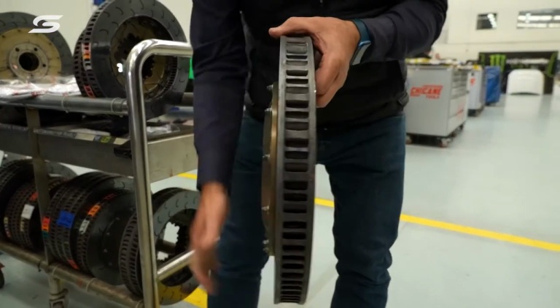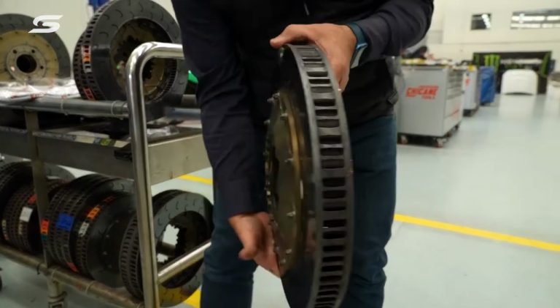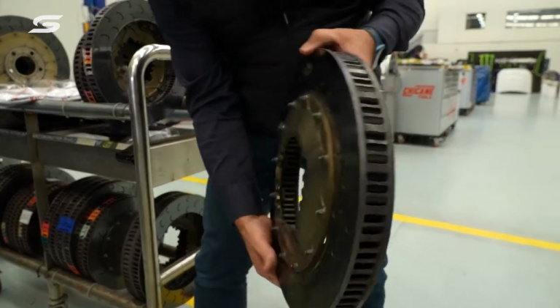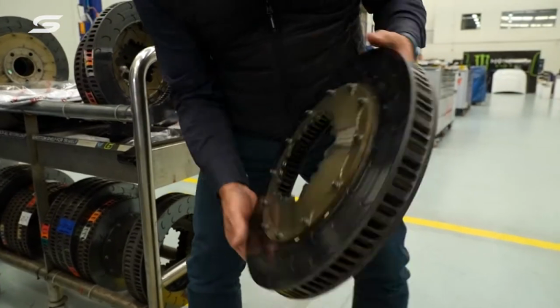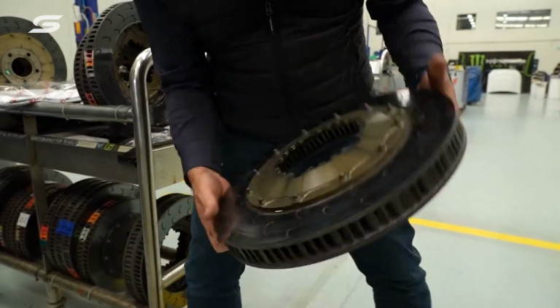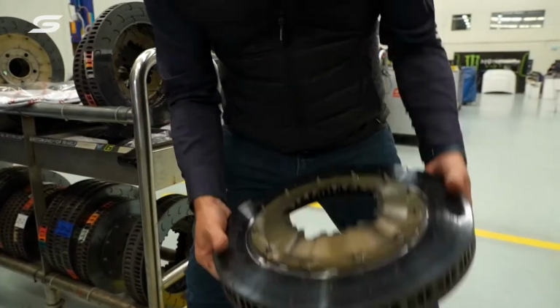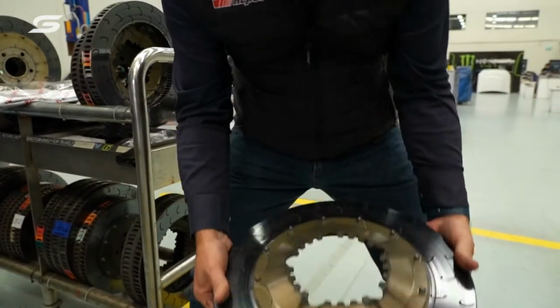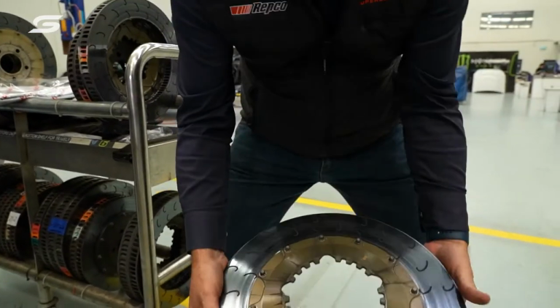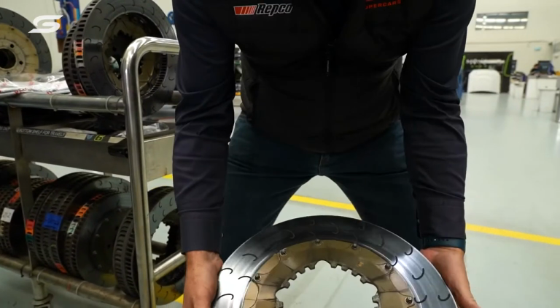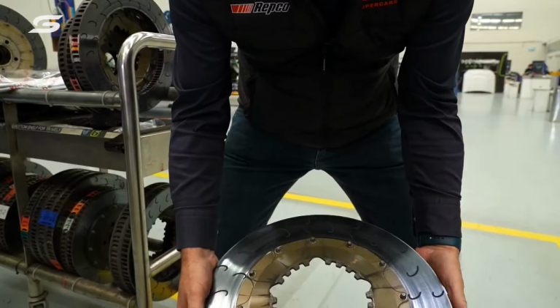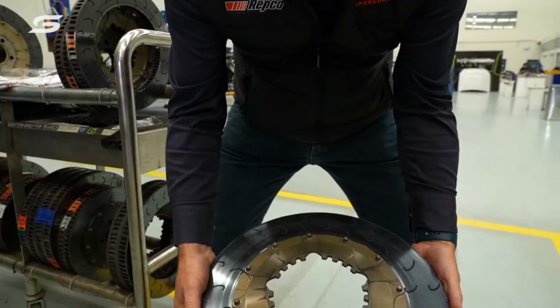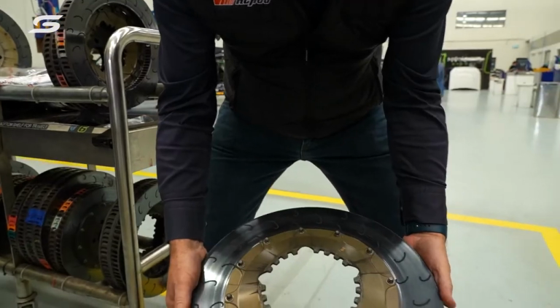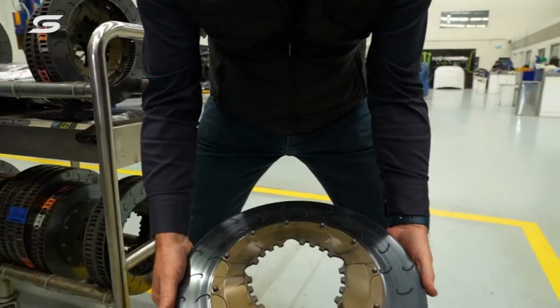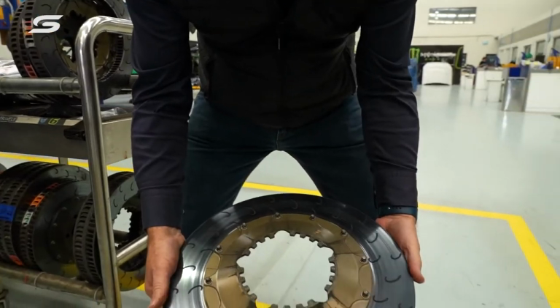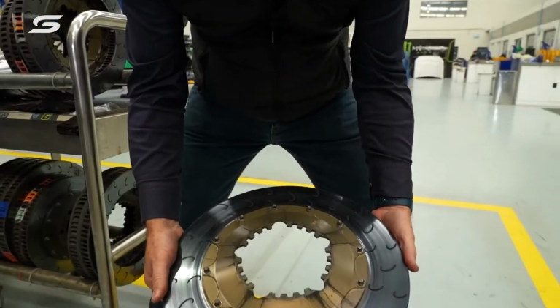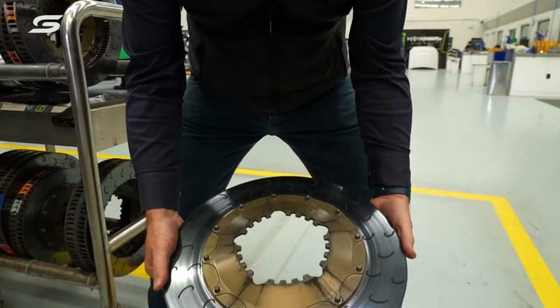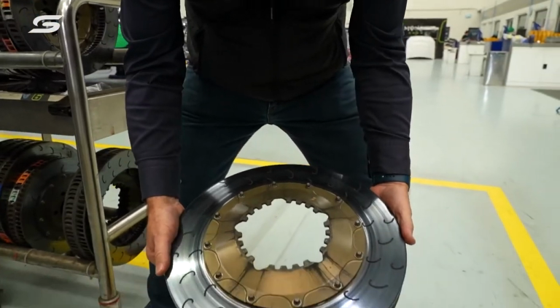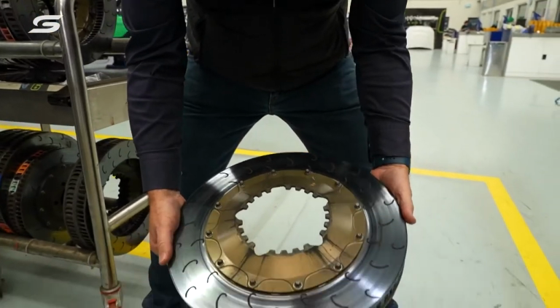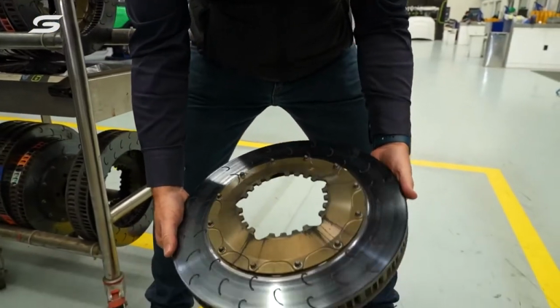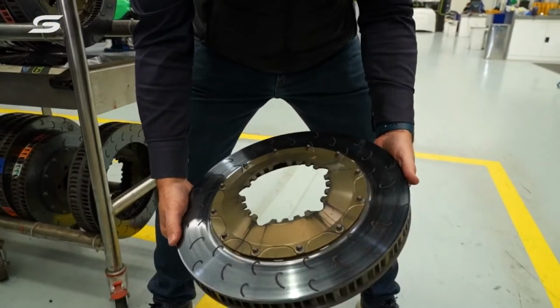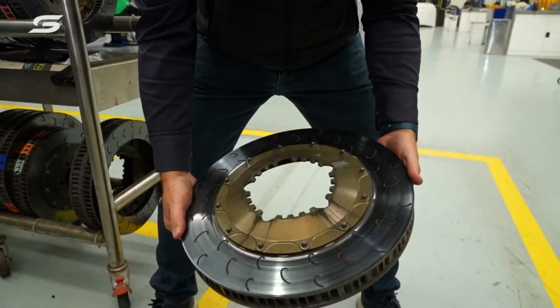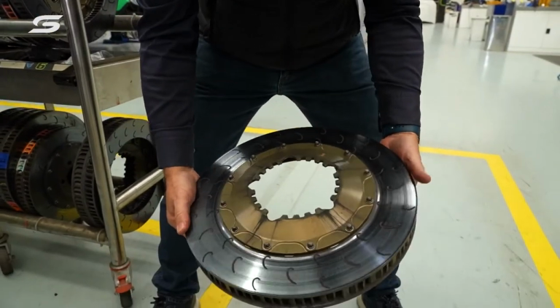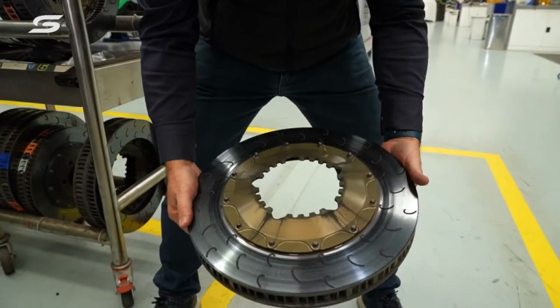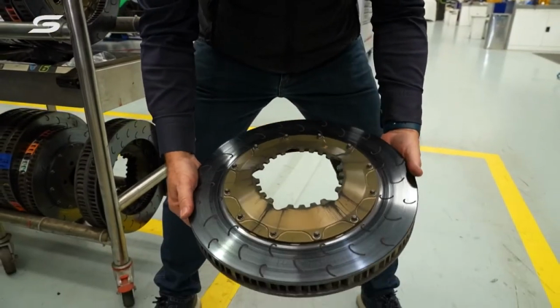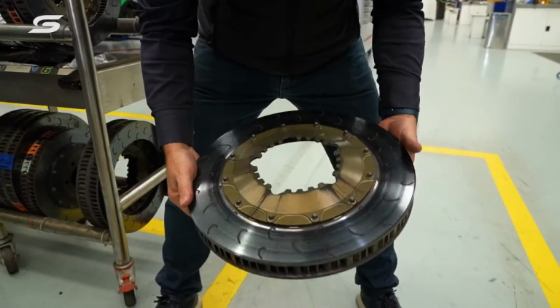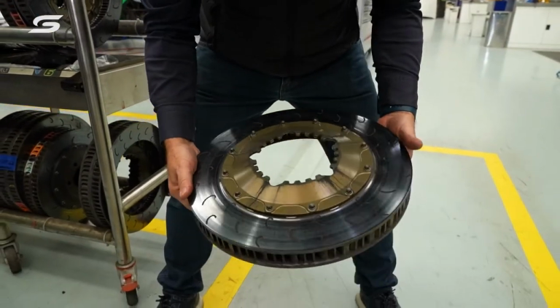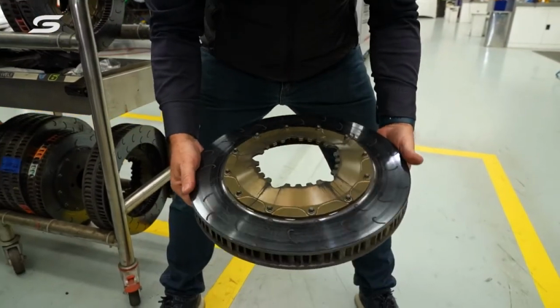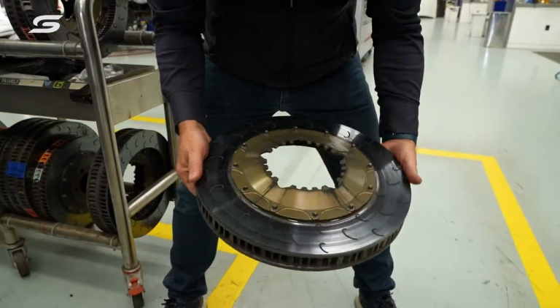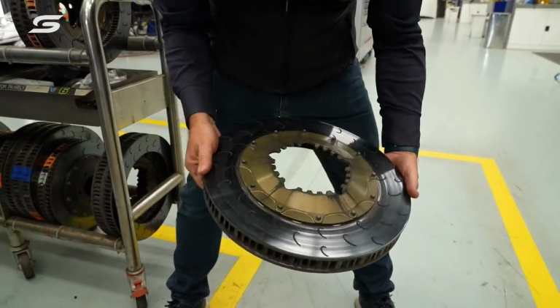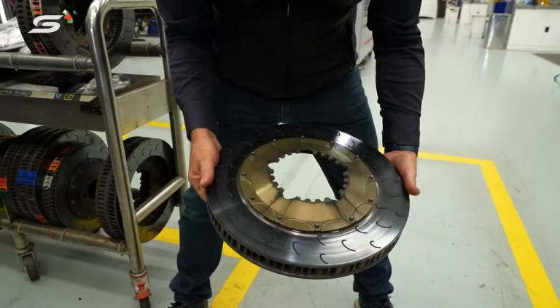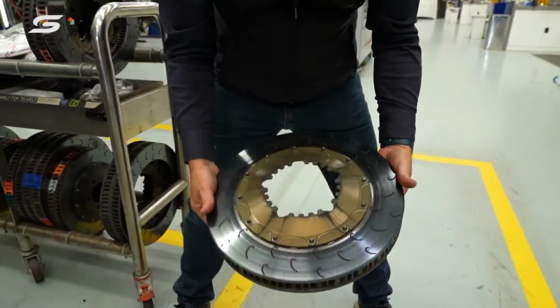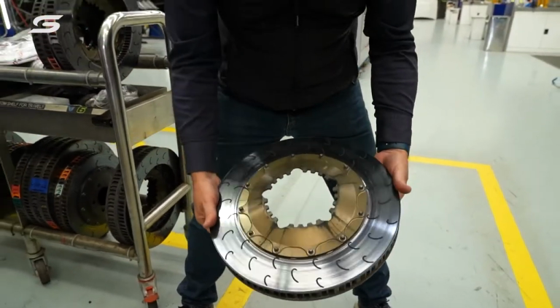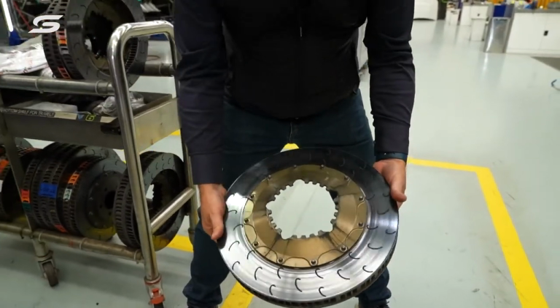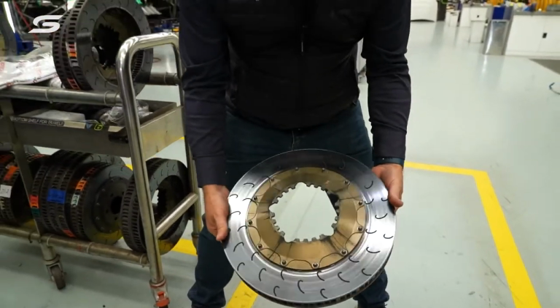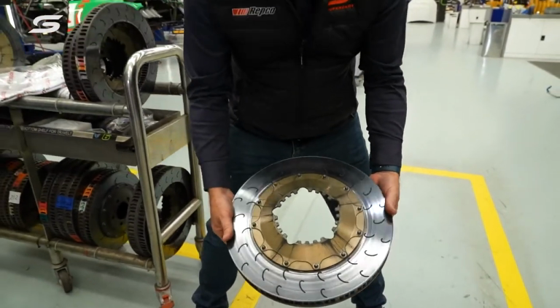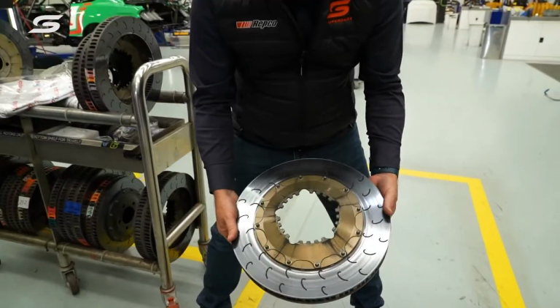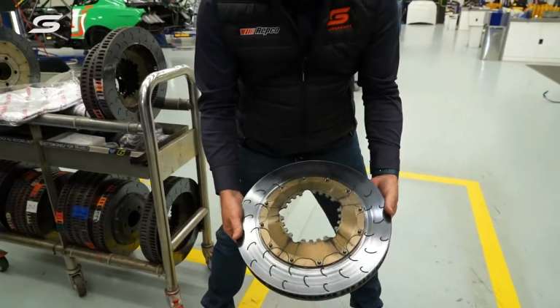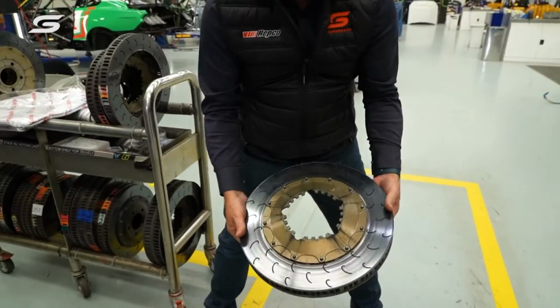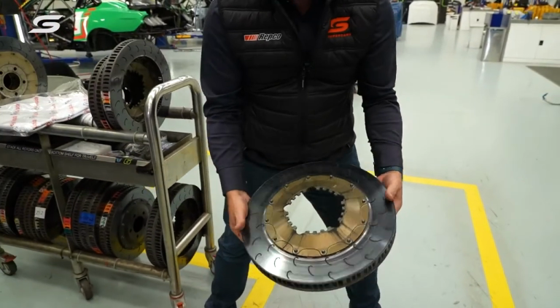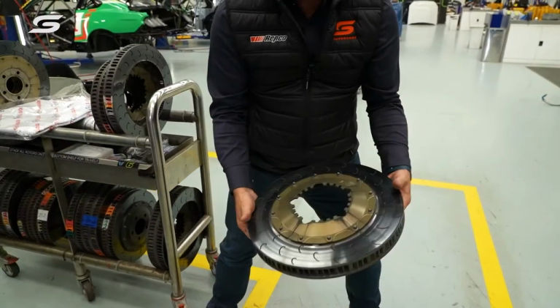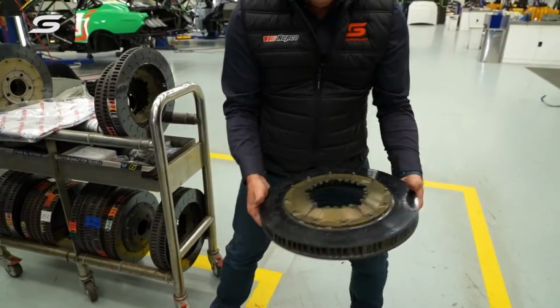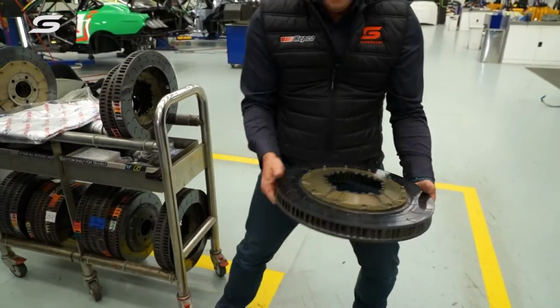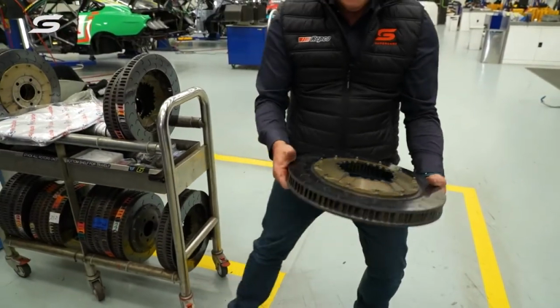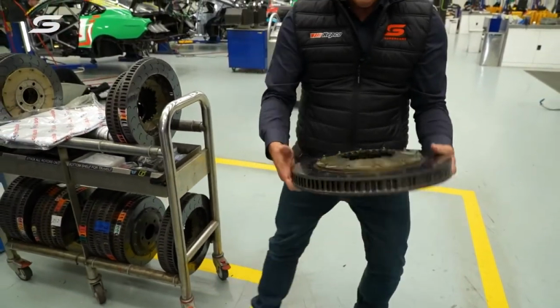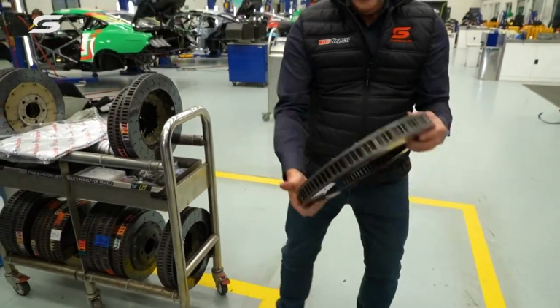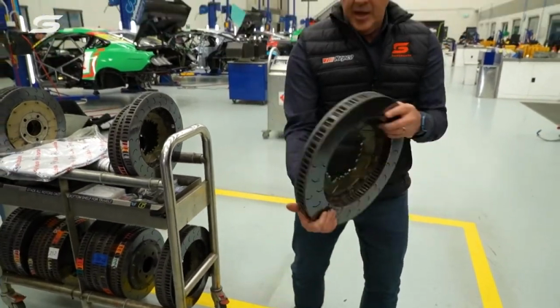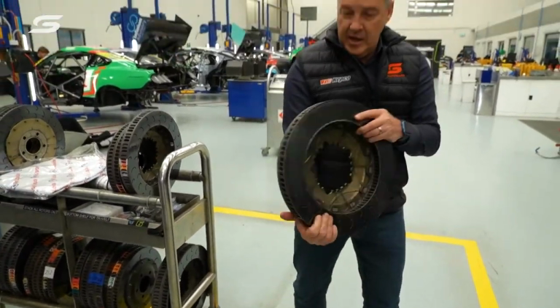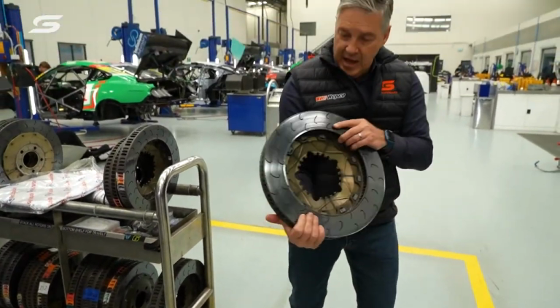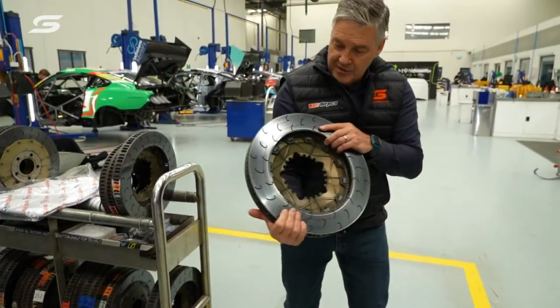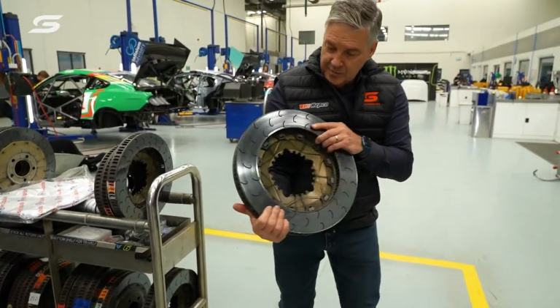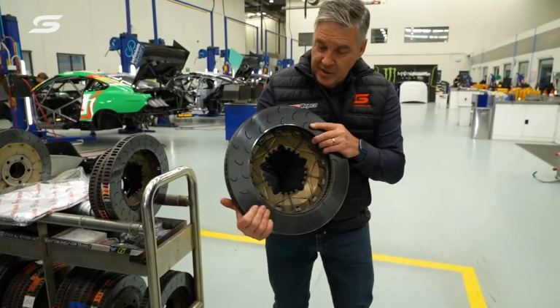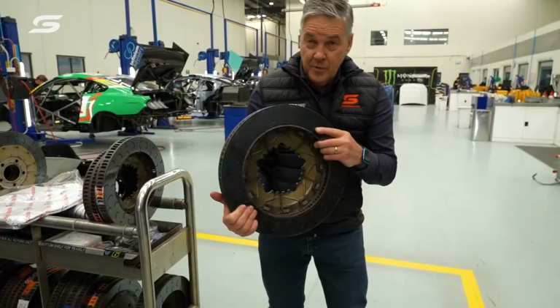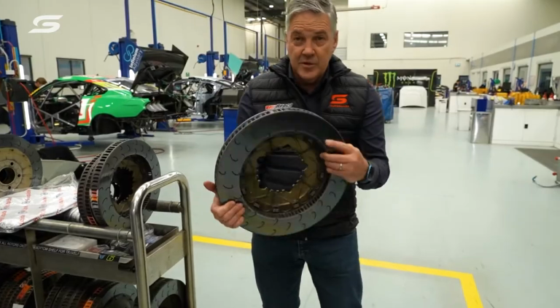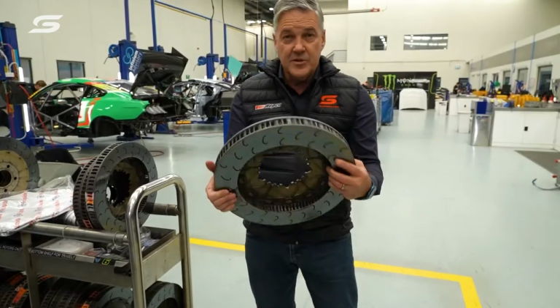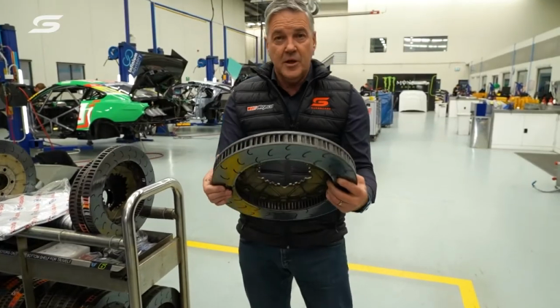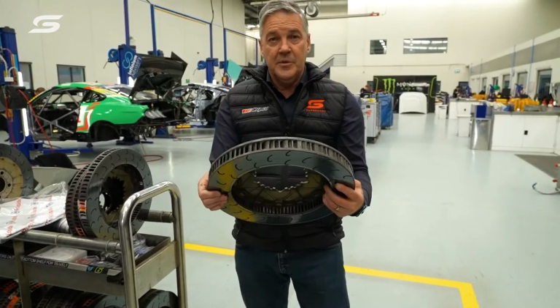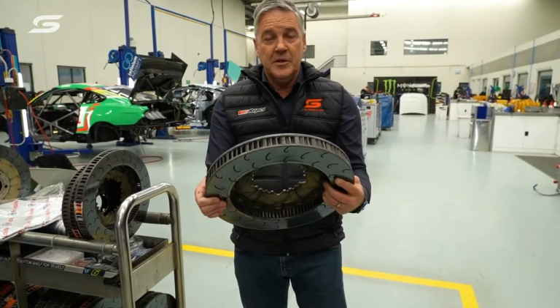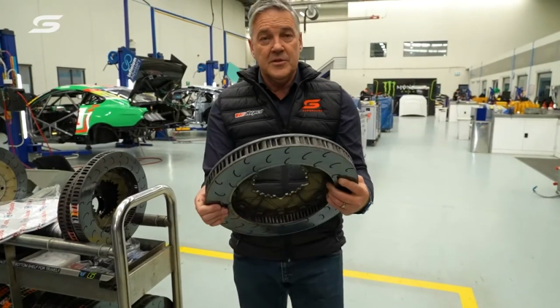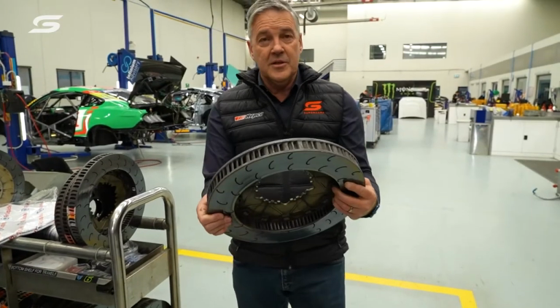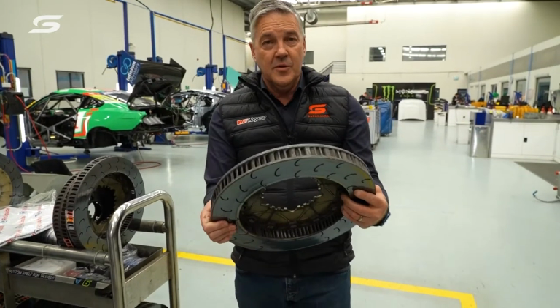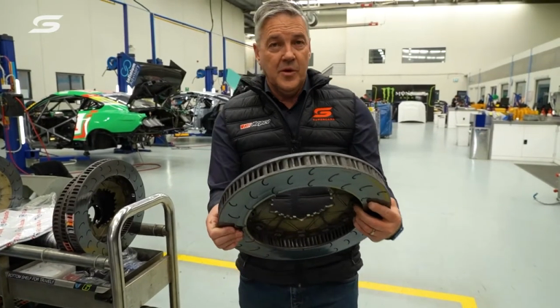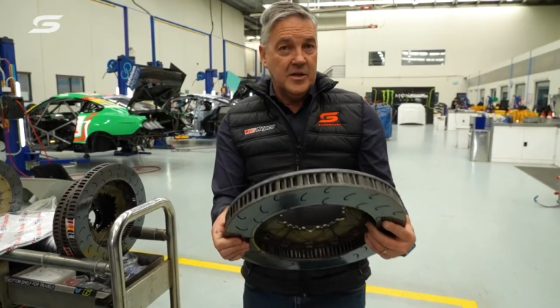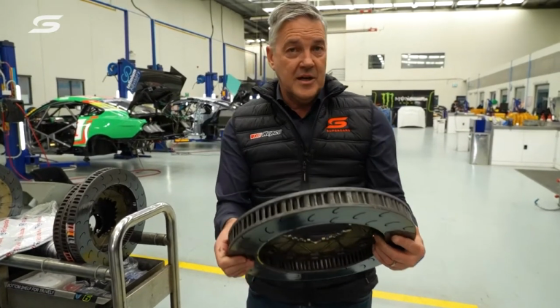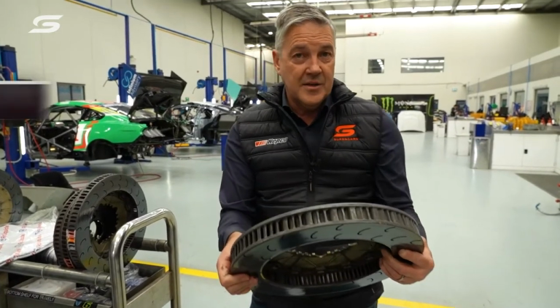That is a supercar brake rotor — it's a monstrously powerful device, and it has to be when you stop and consider what it does.